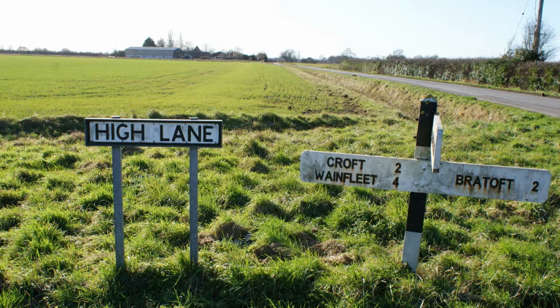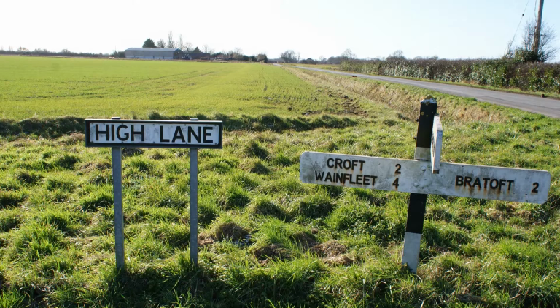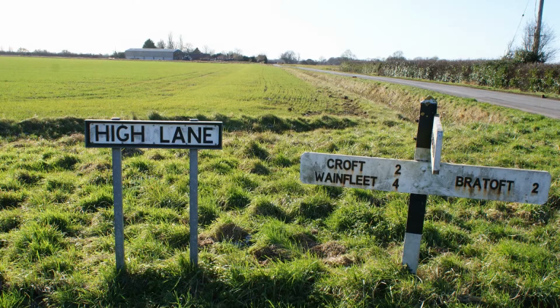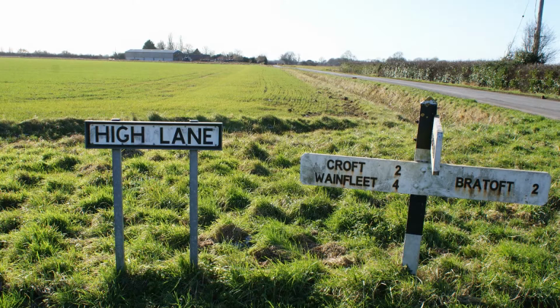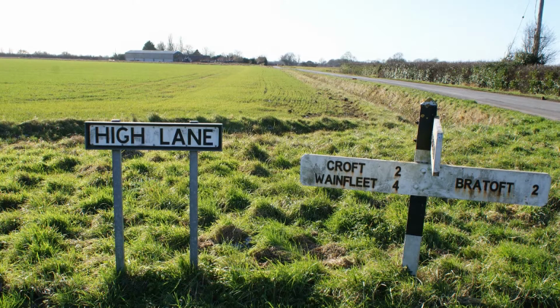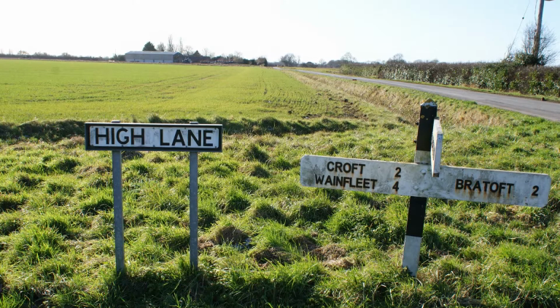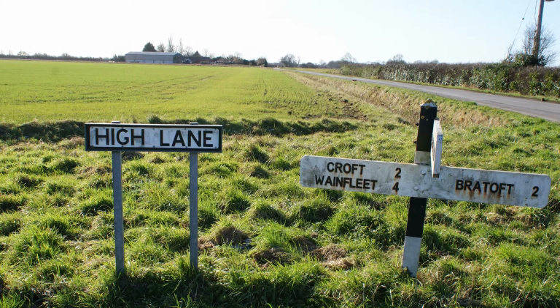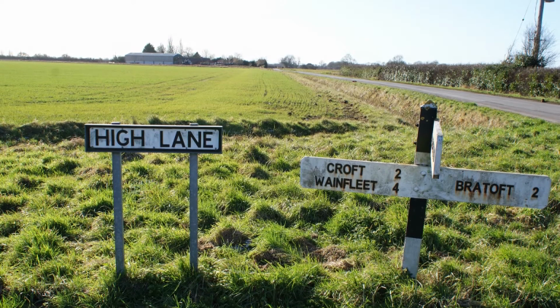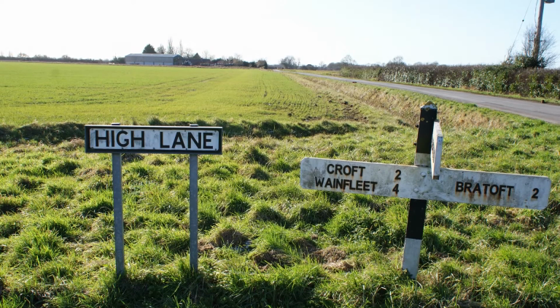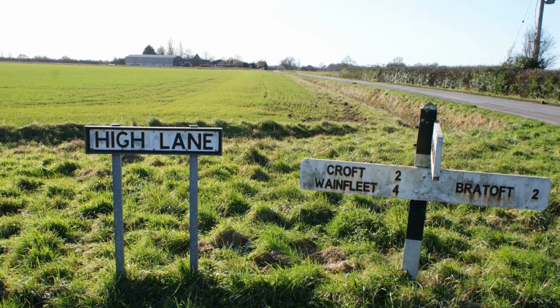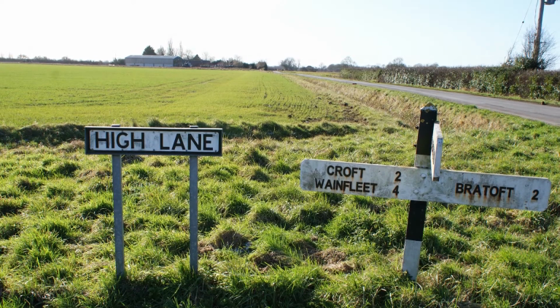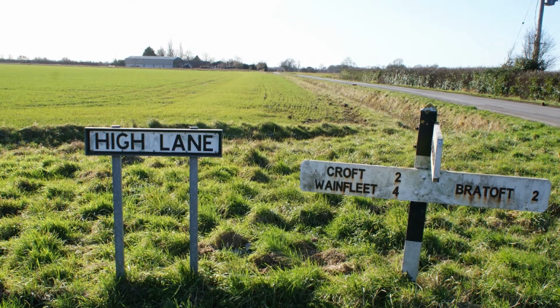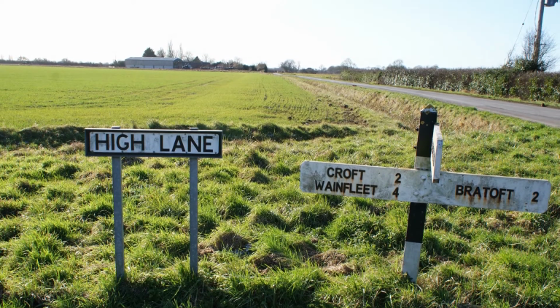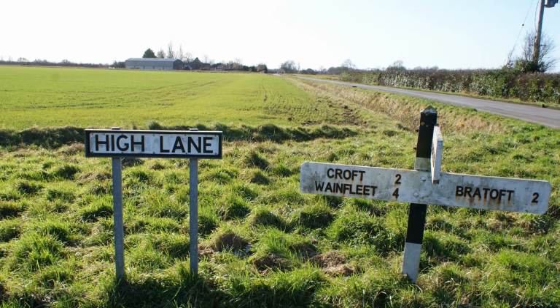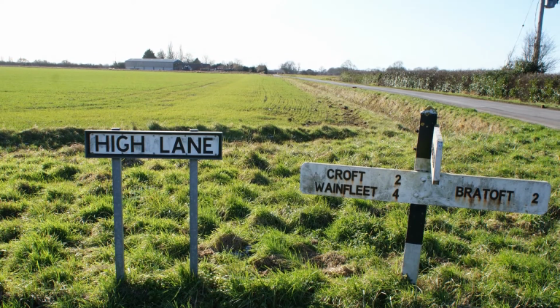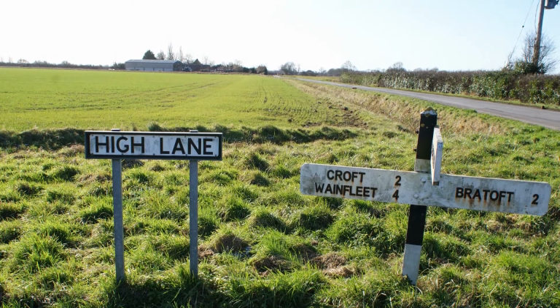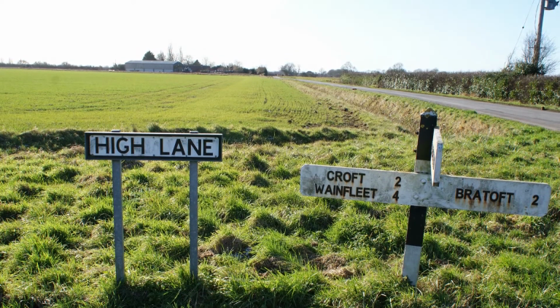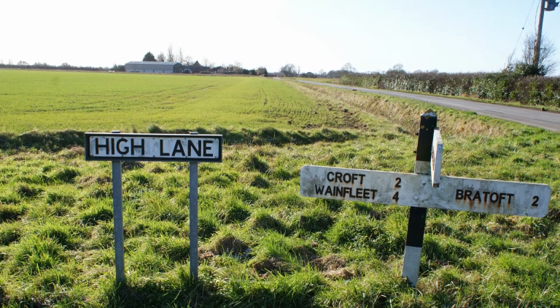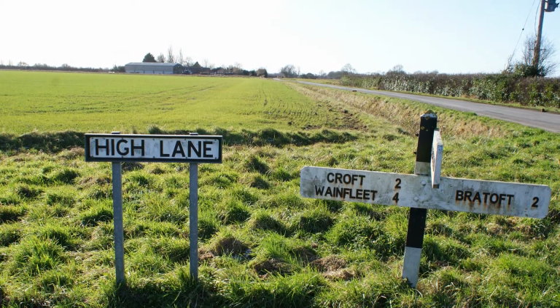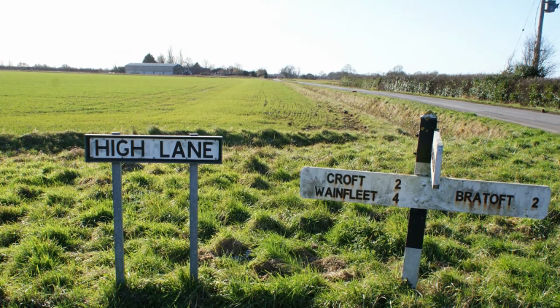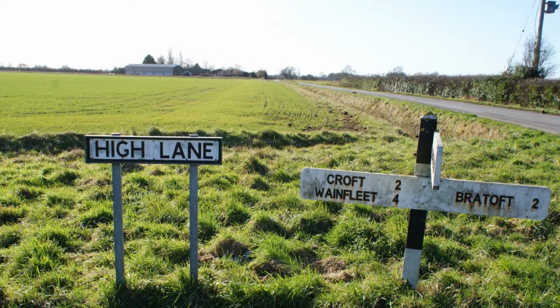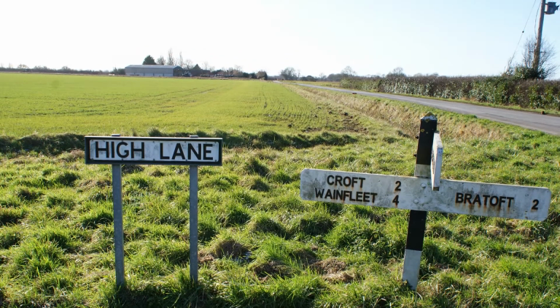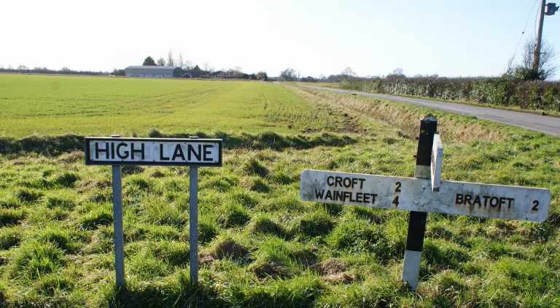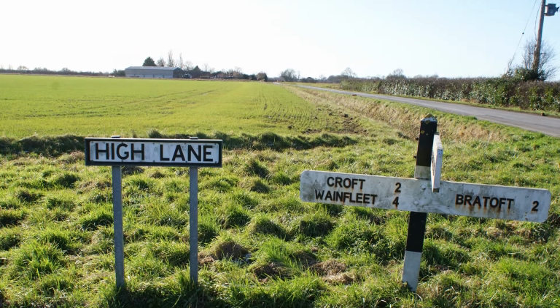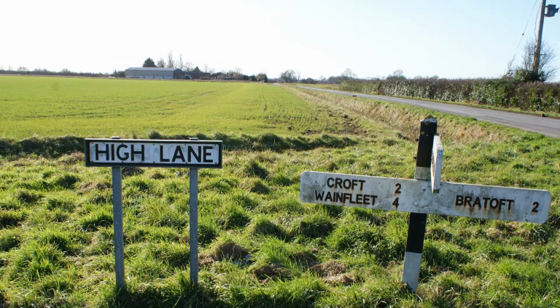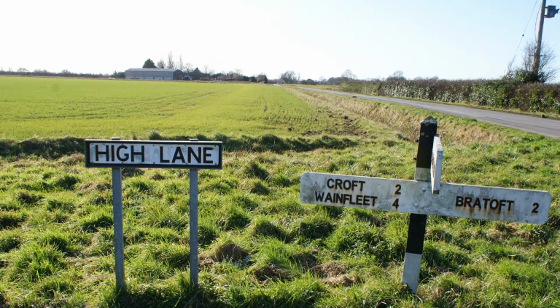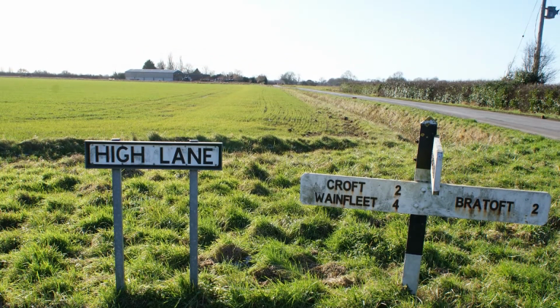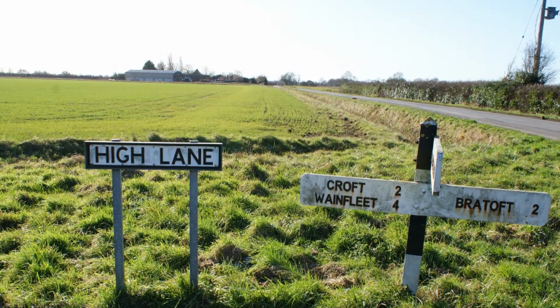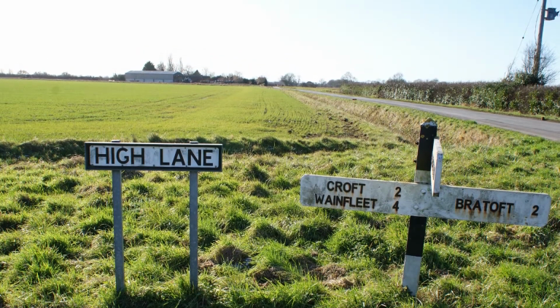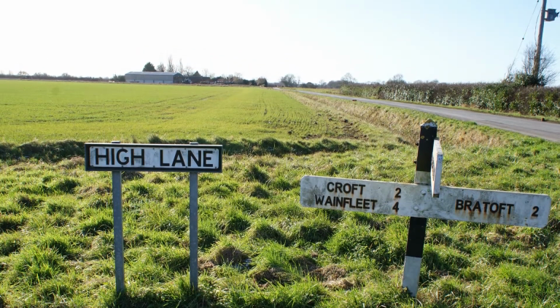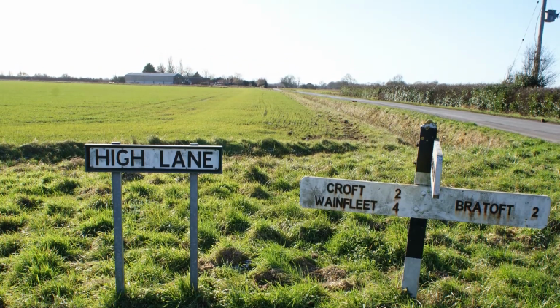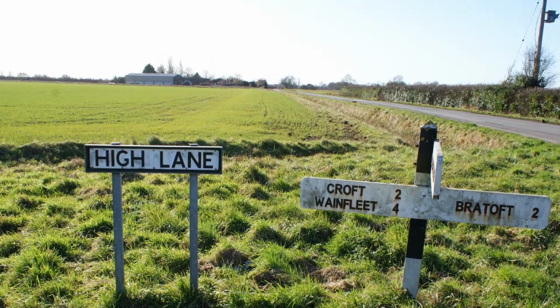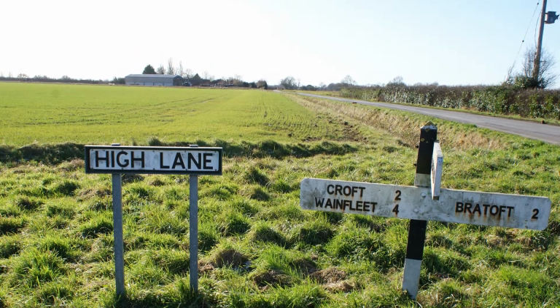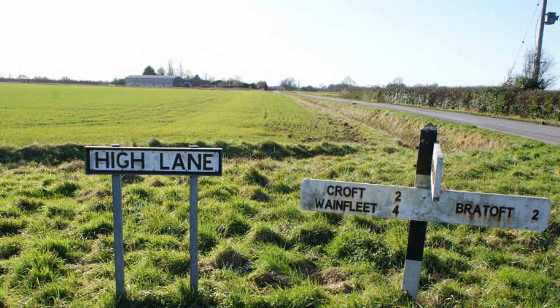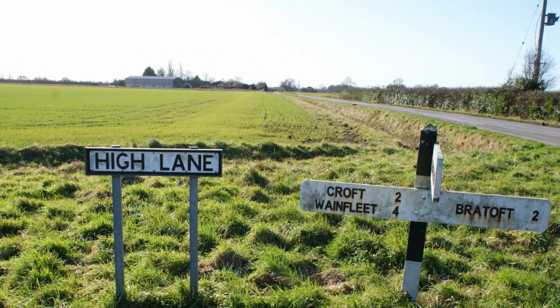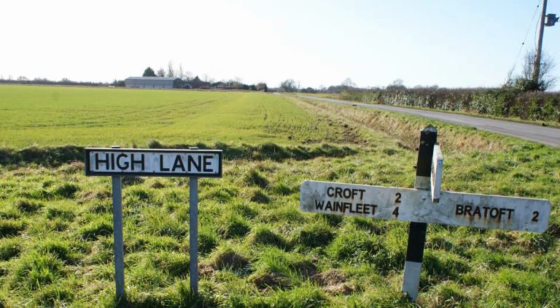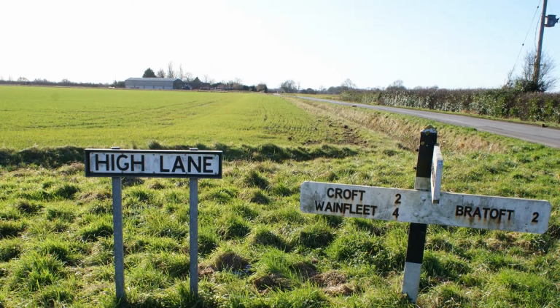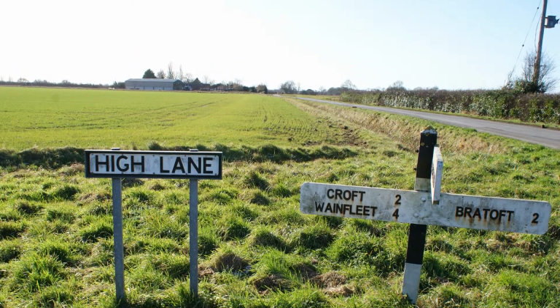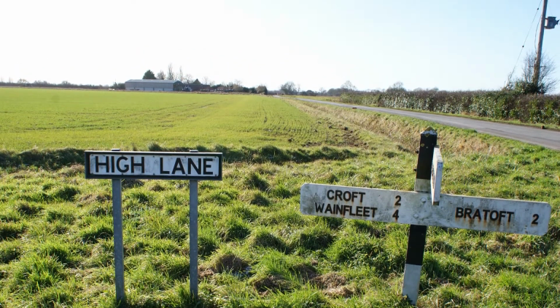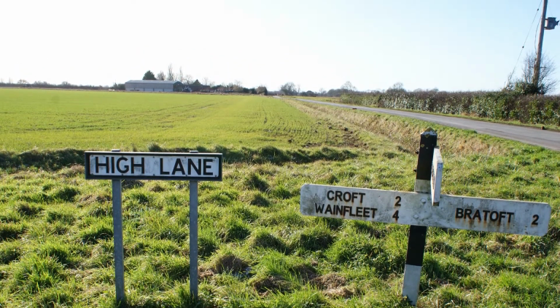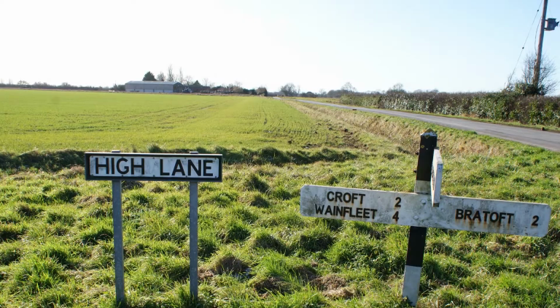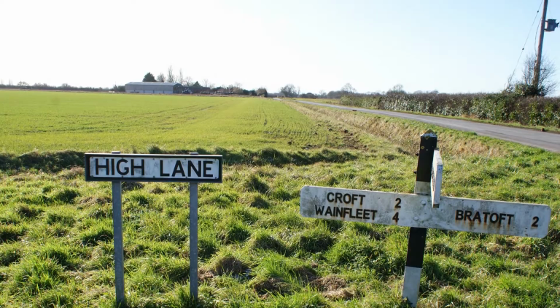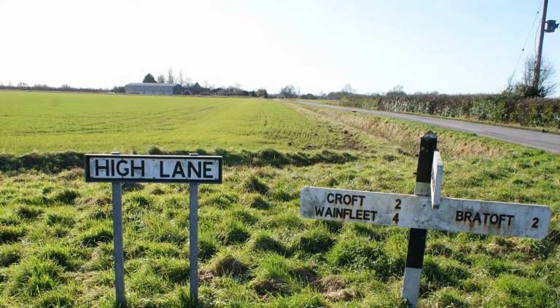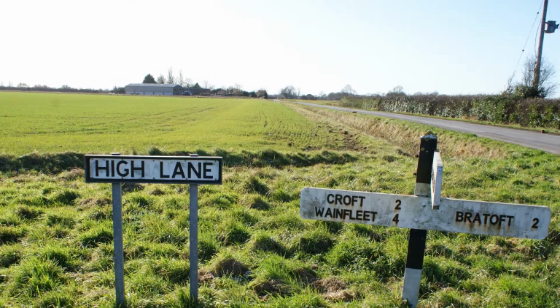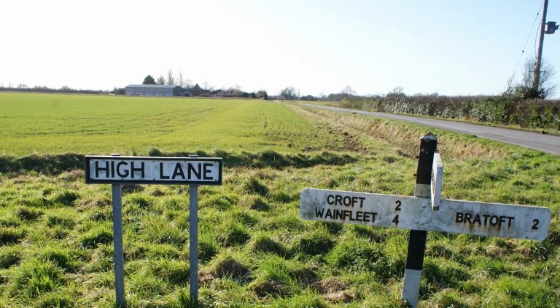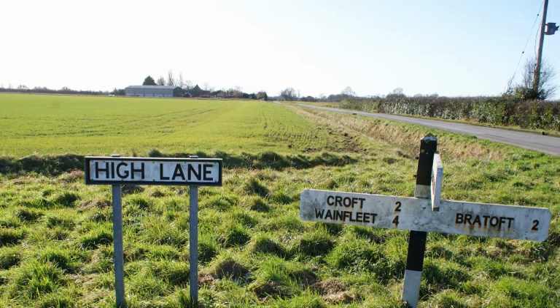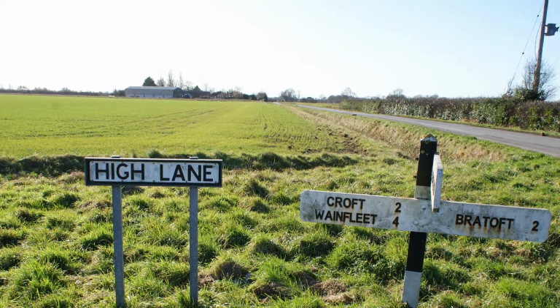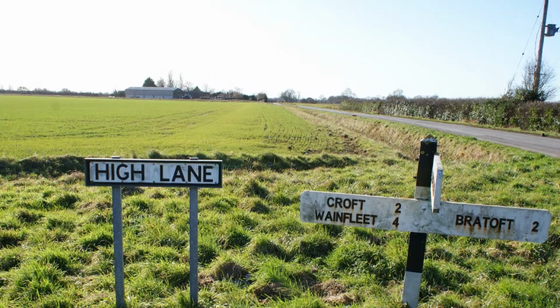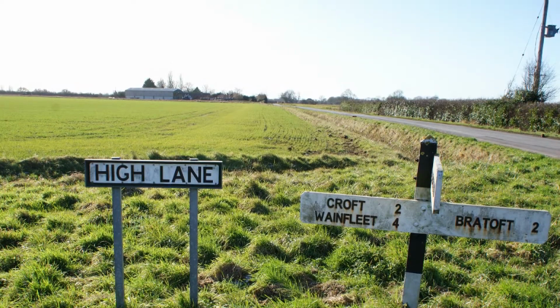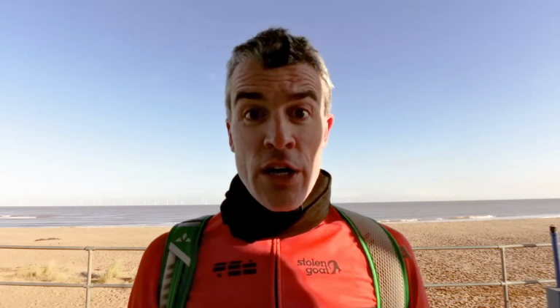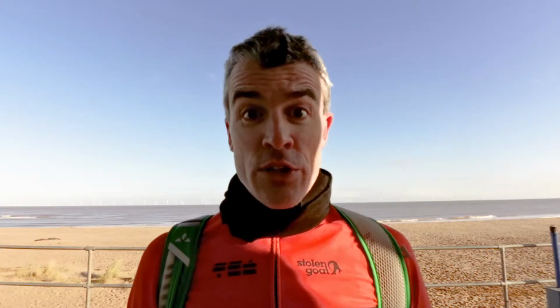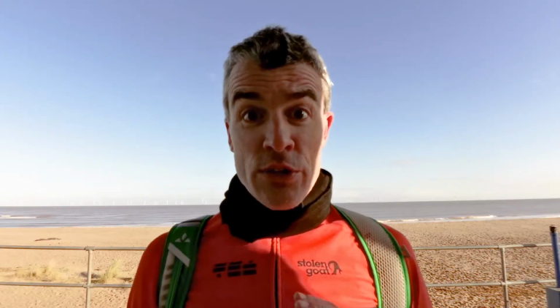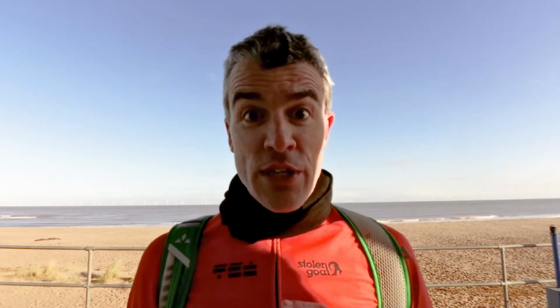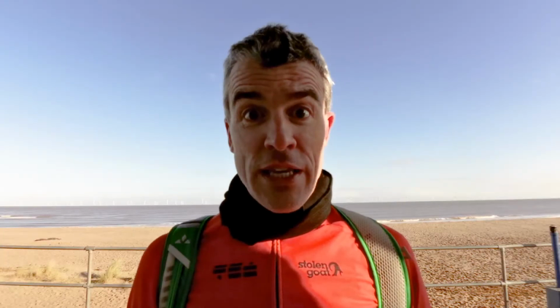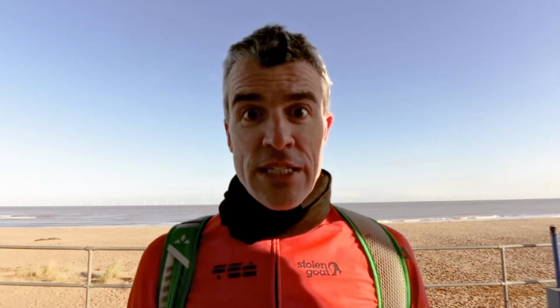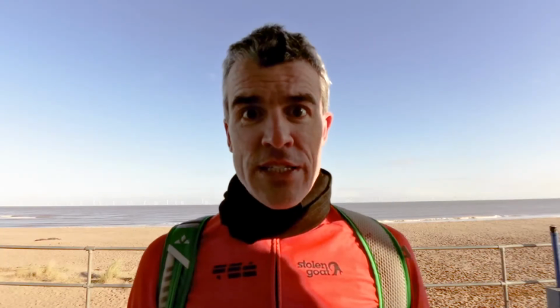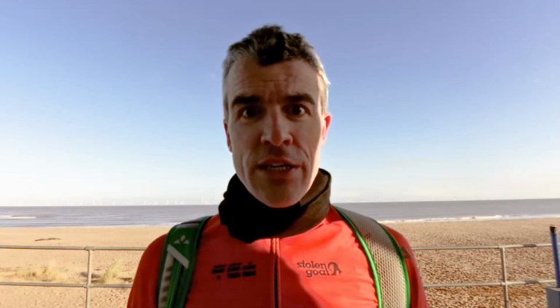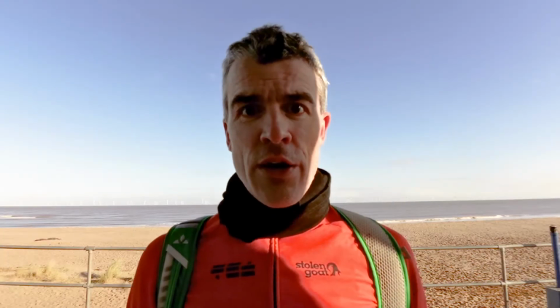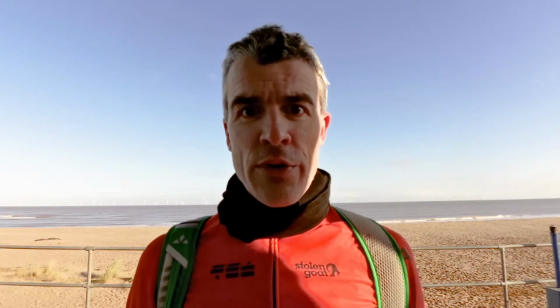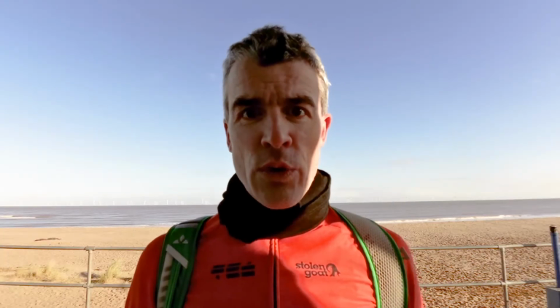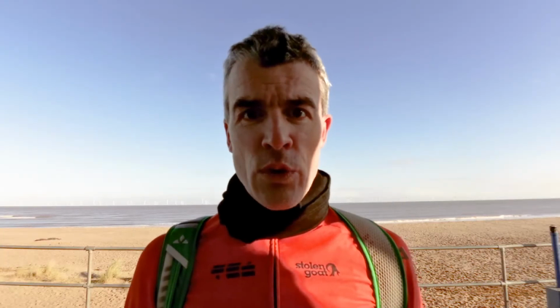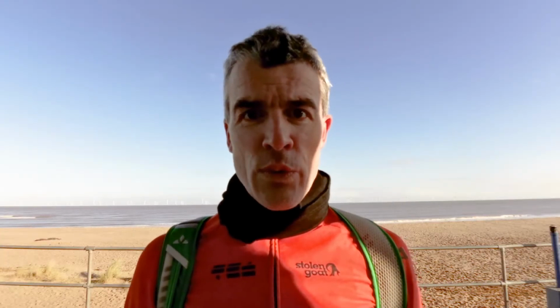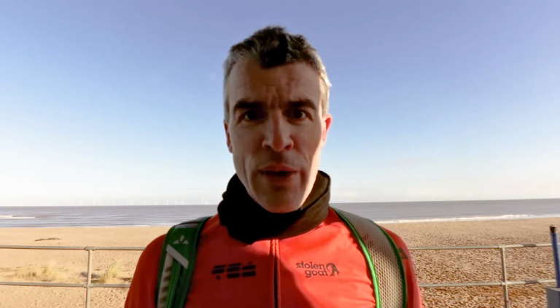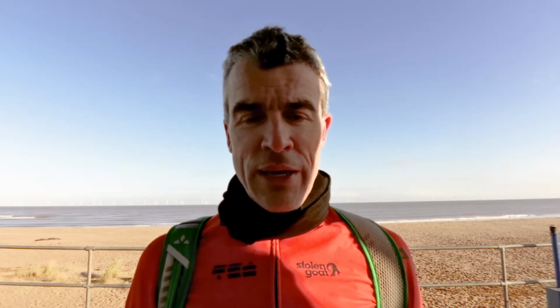It heads inland on quiet farm roads. It's a flat landscape, not a hilly site, so it's easy going all the way.